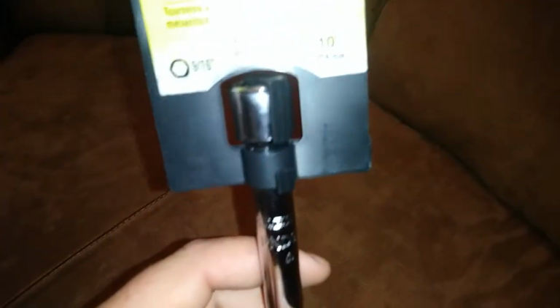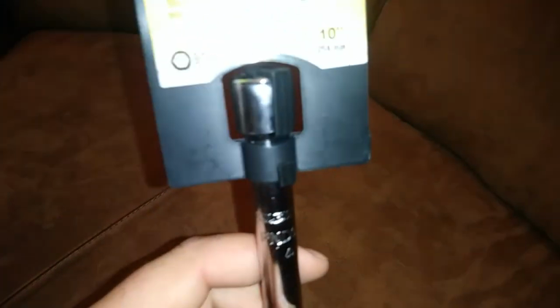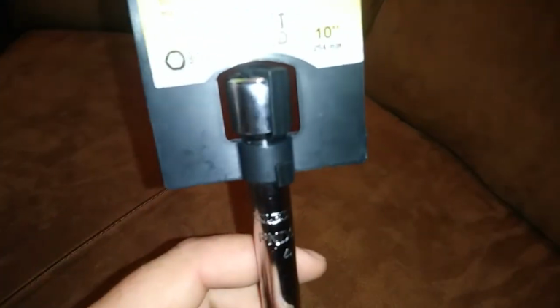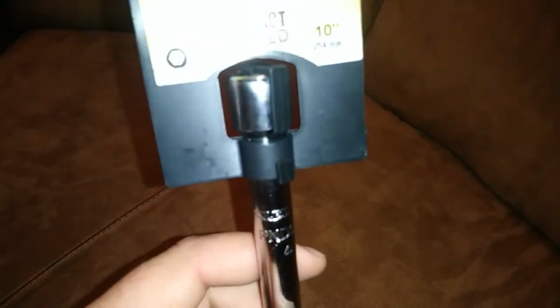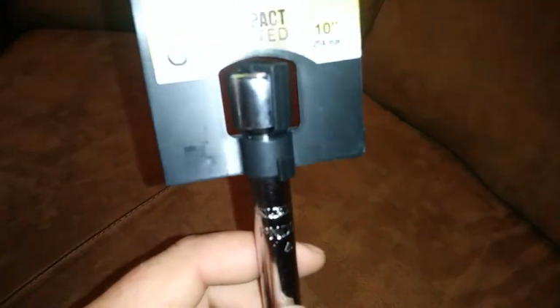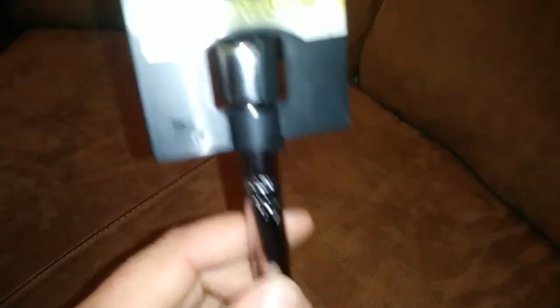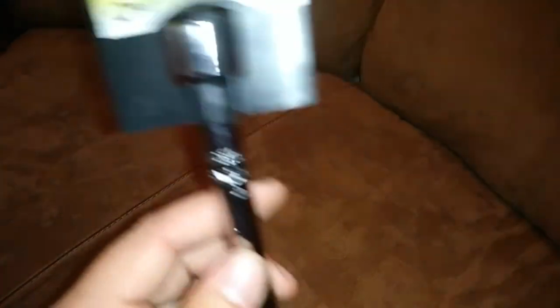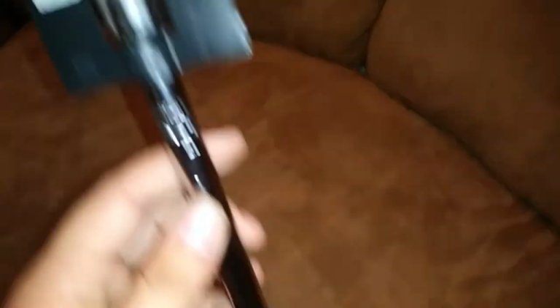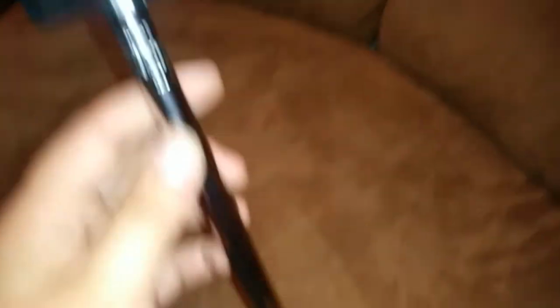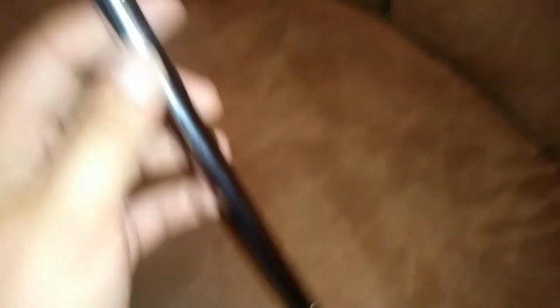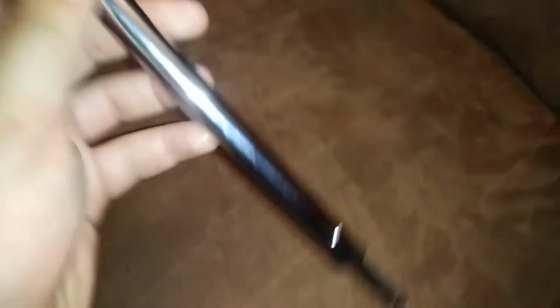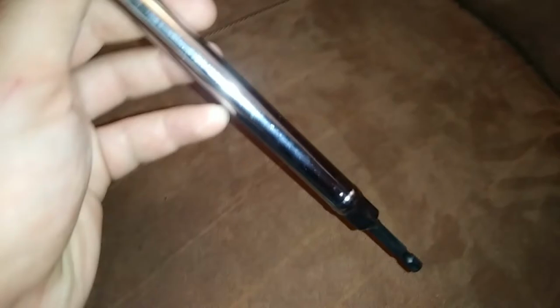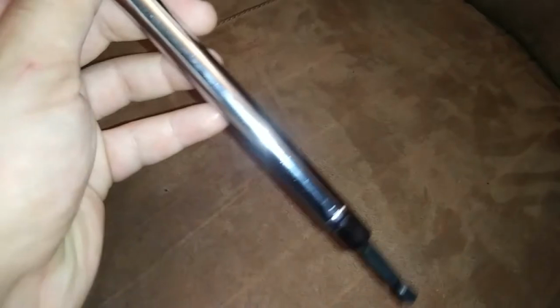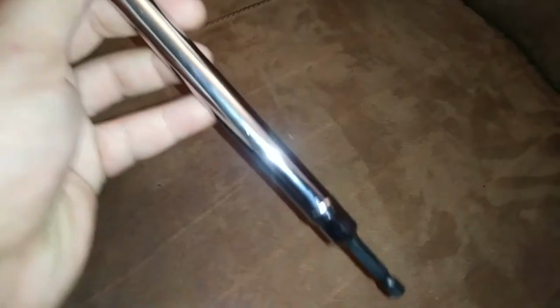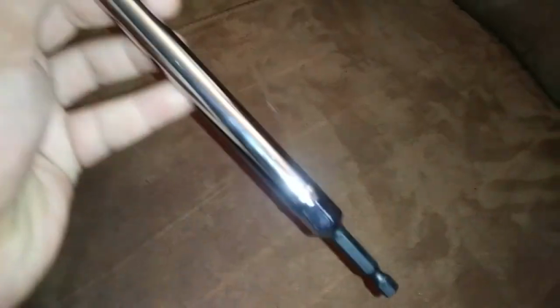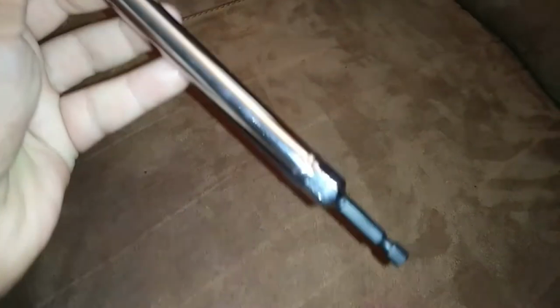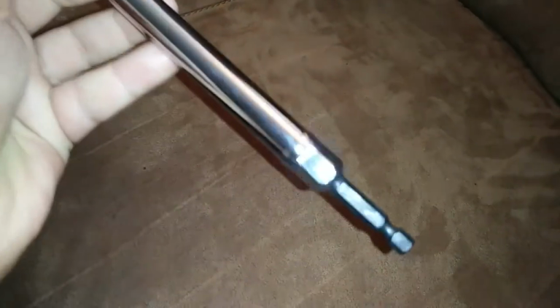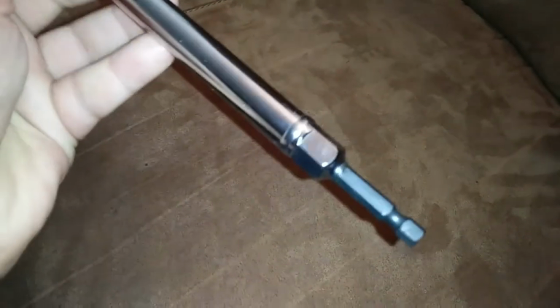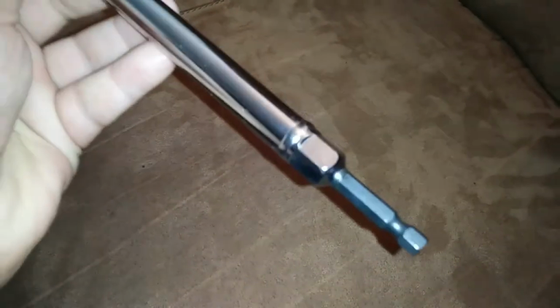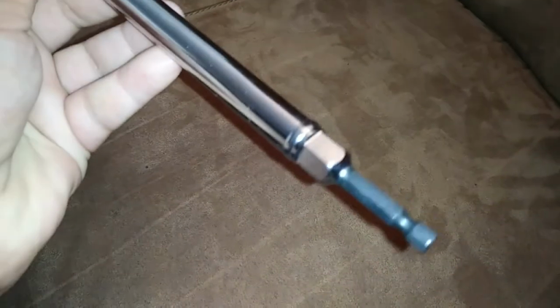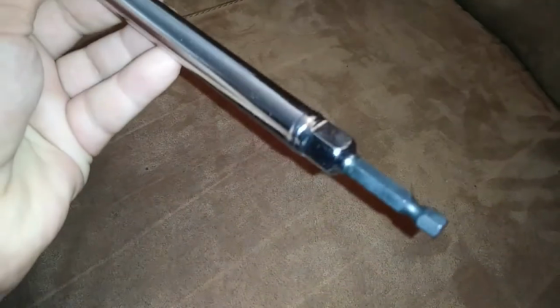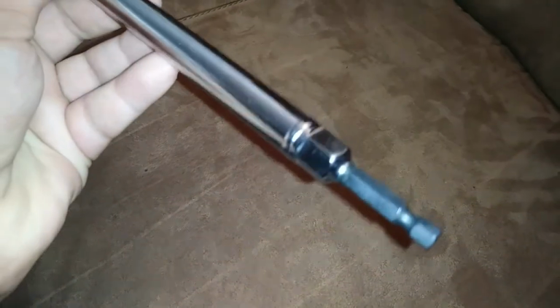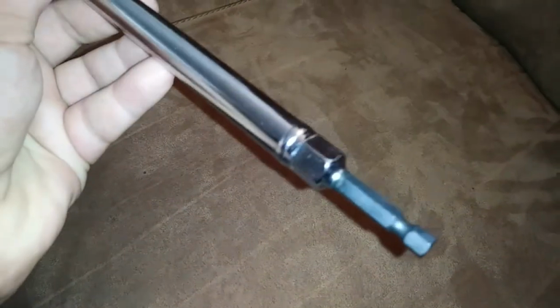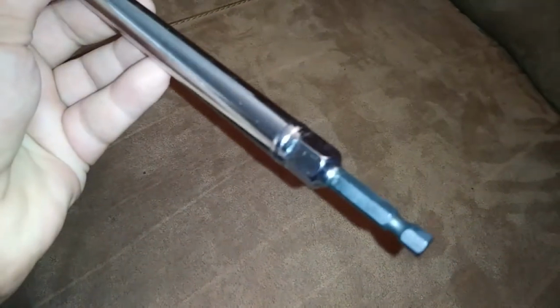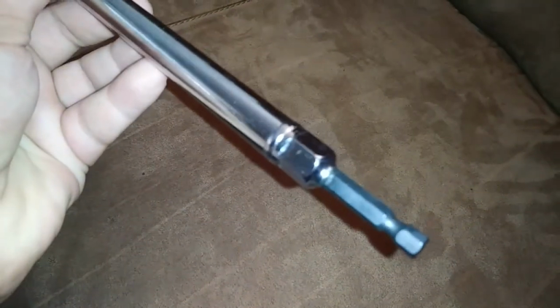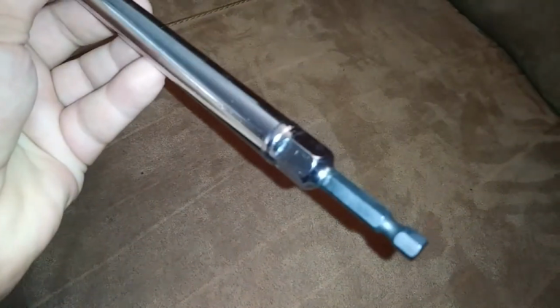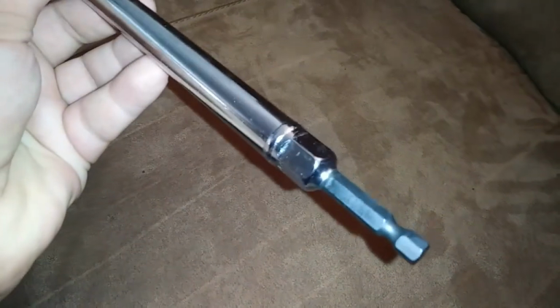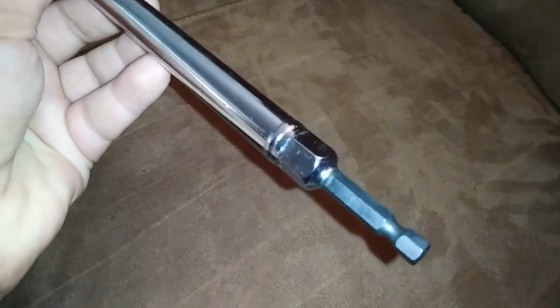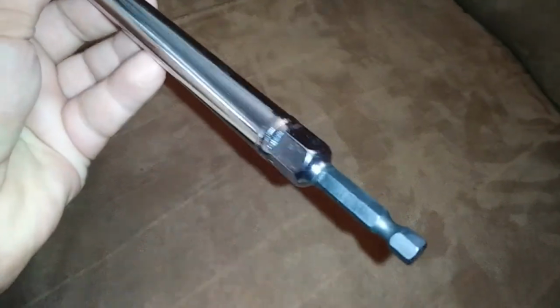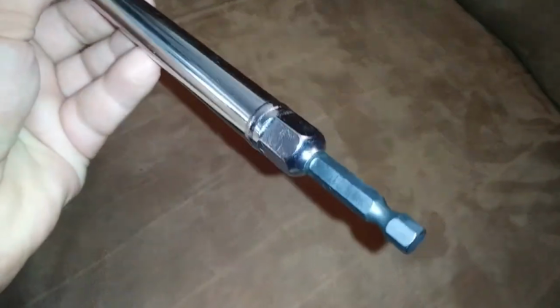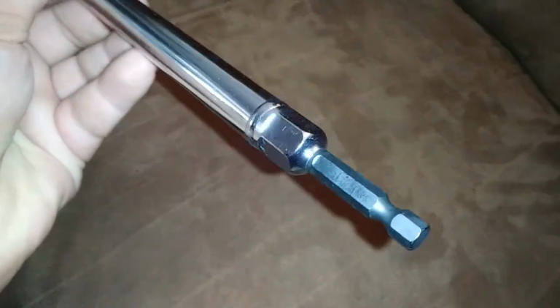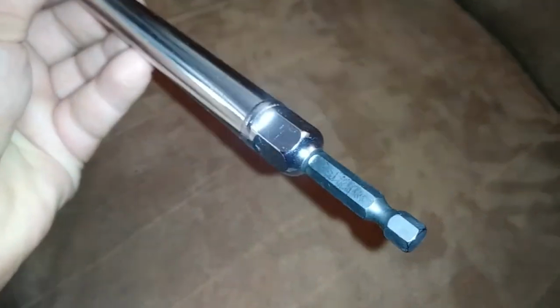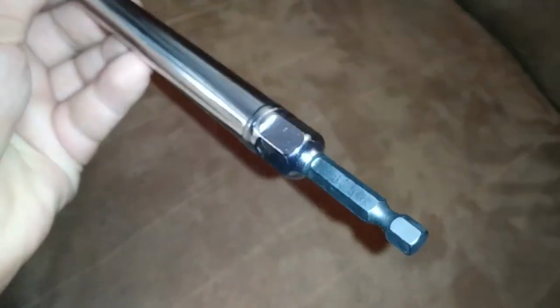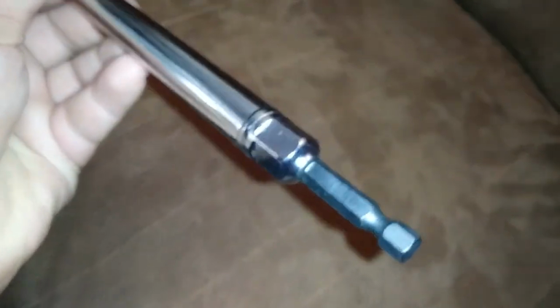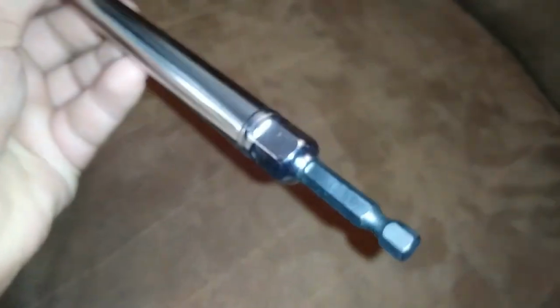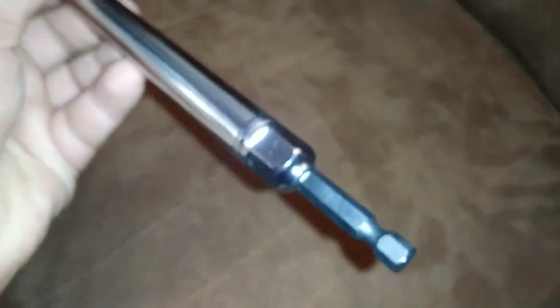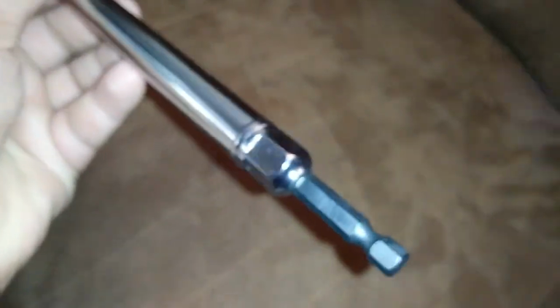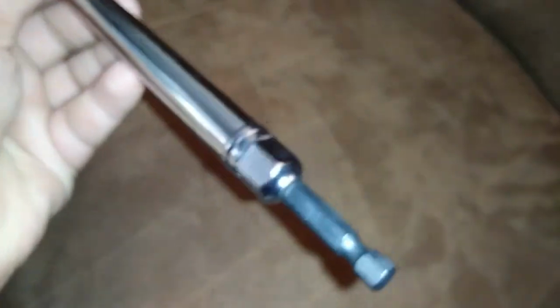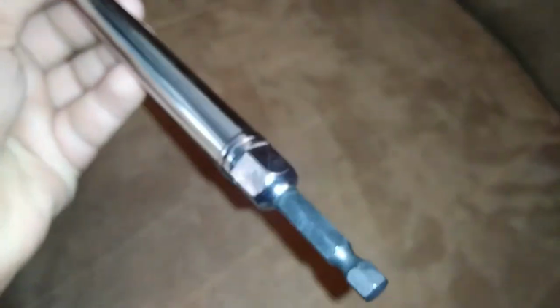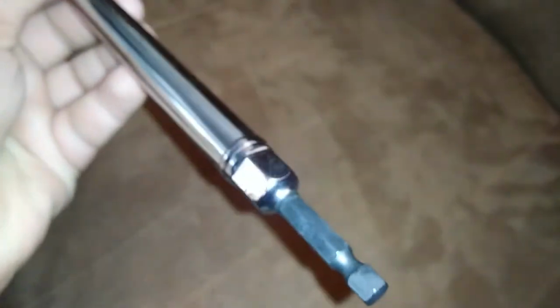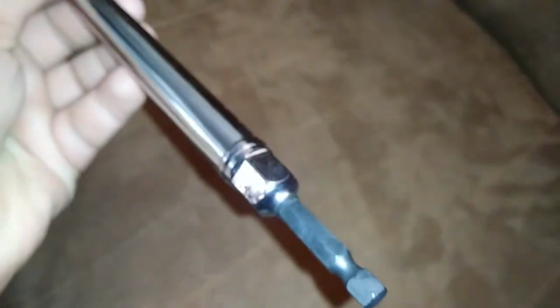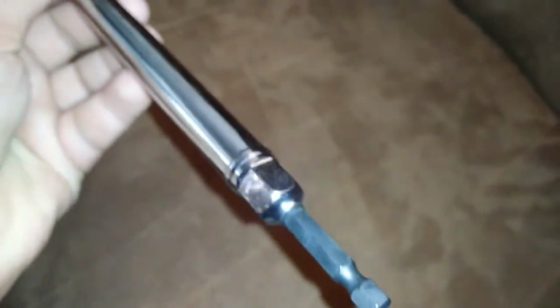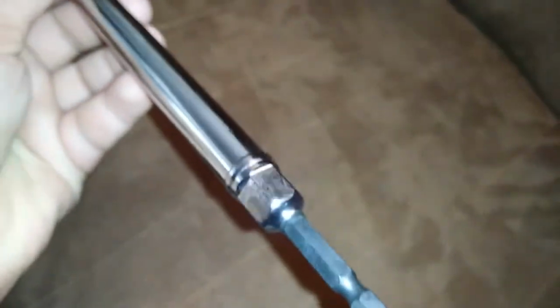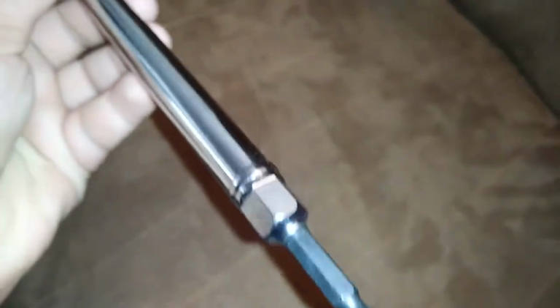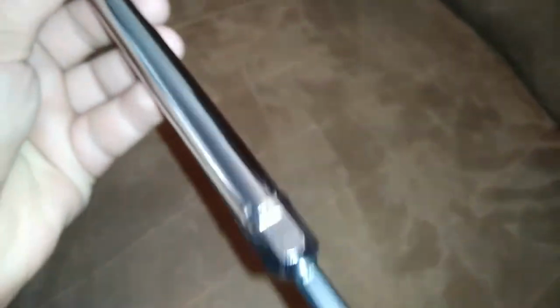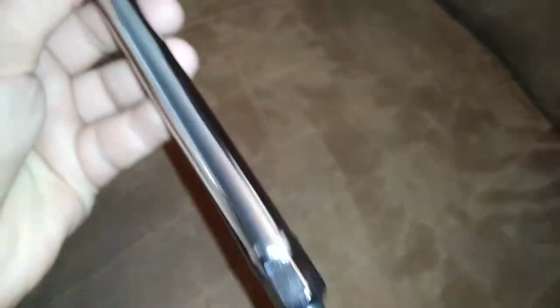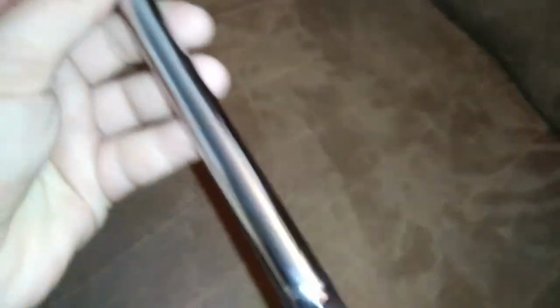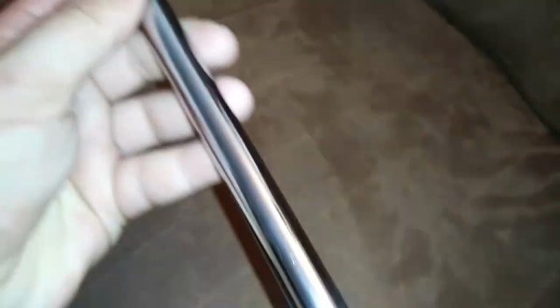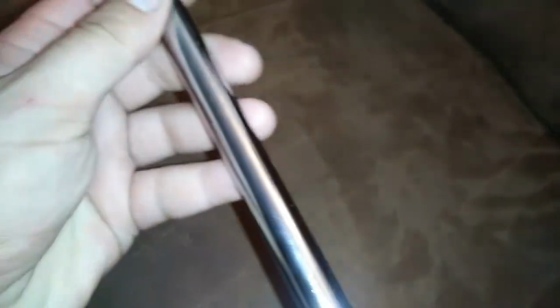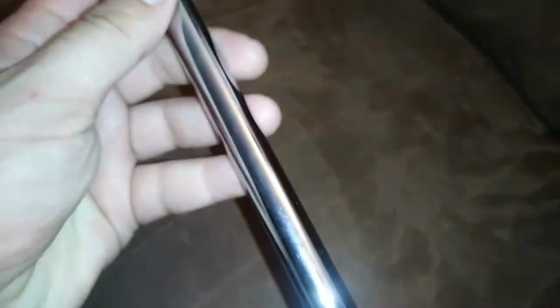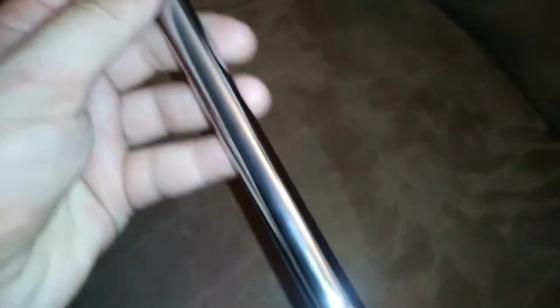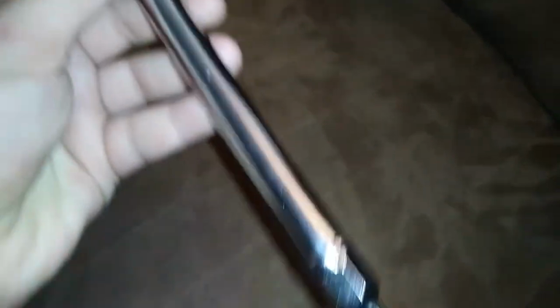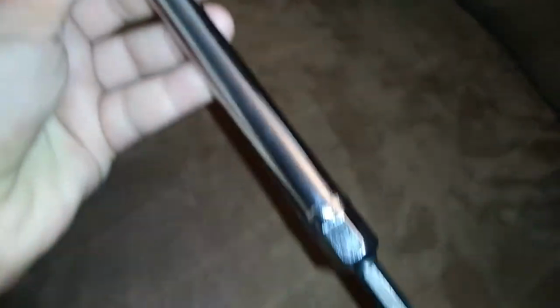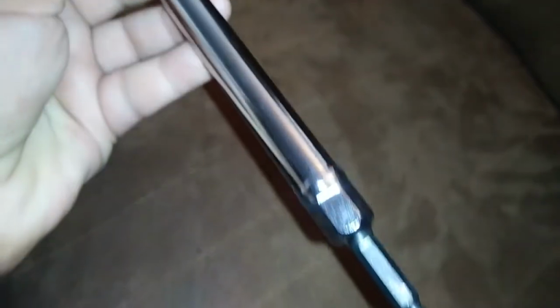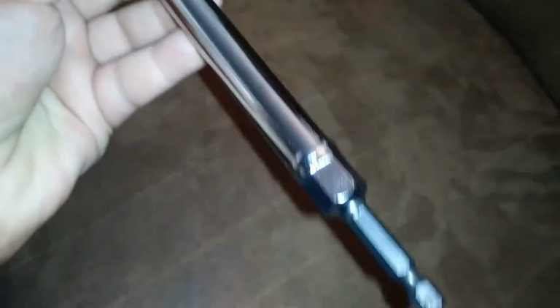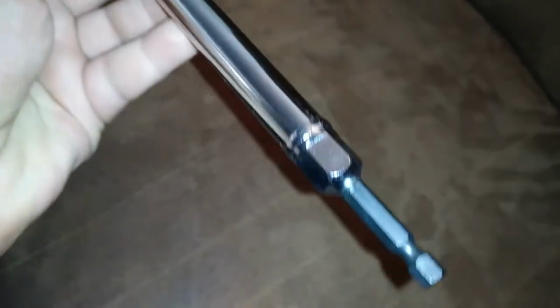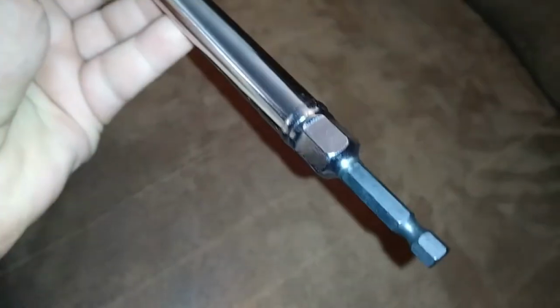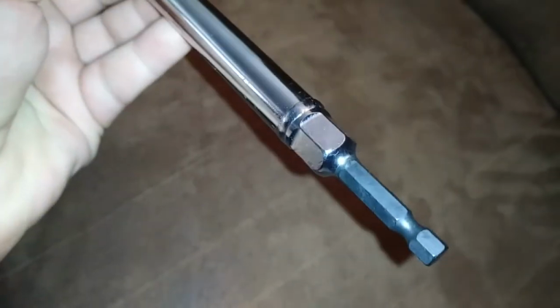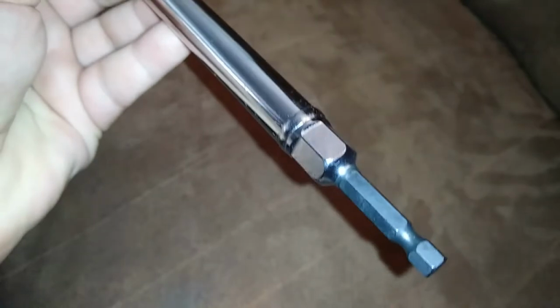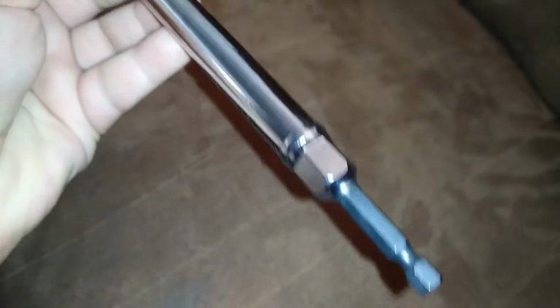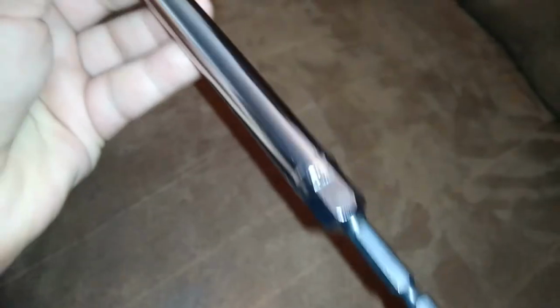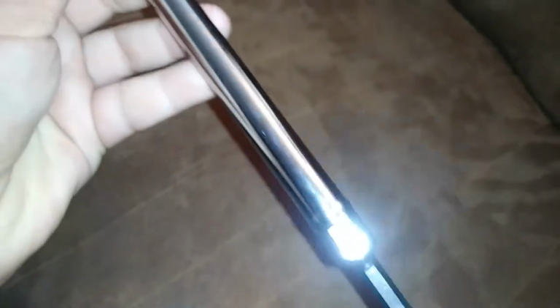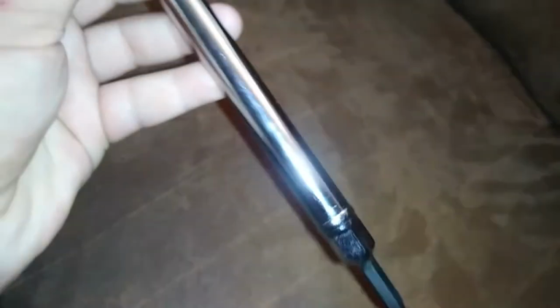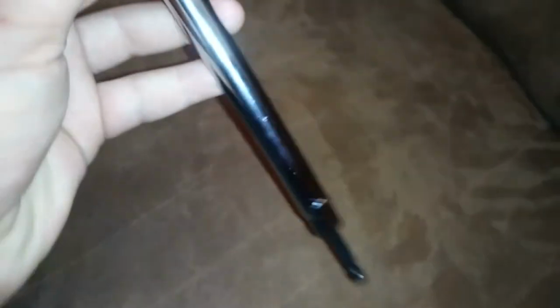It's got a wrench assist down here to crack something loose or torque something down if needed. It looks pretty handy.